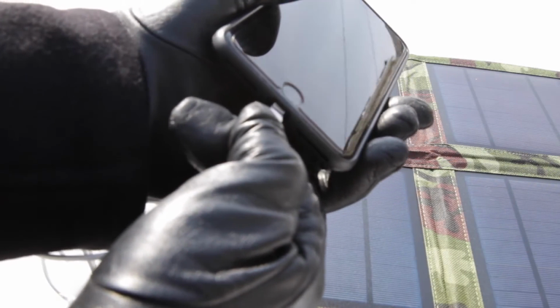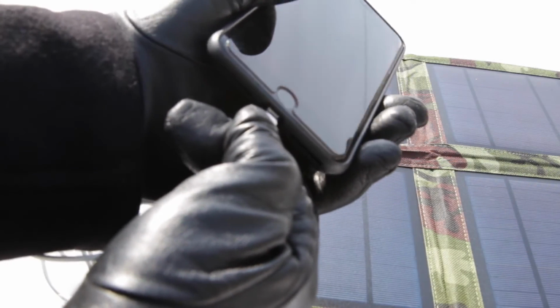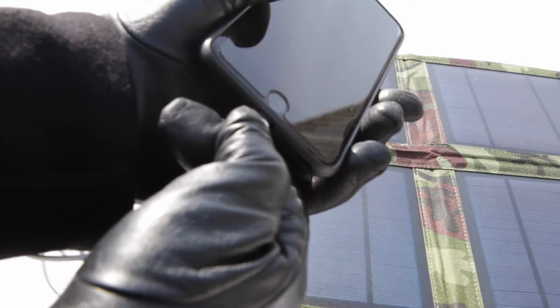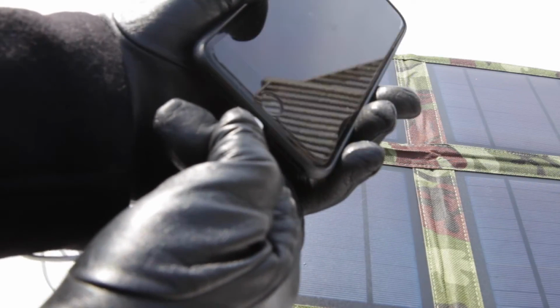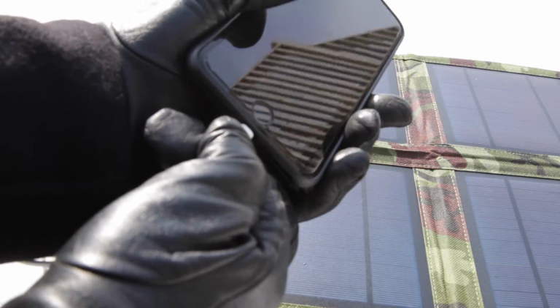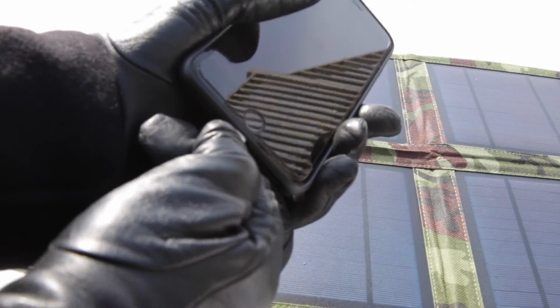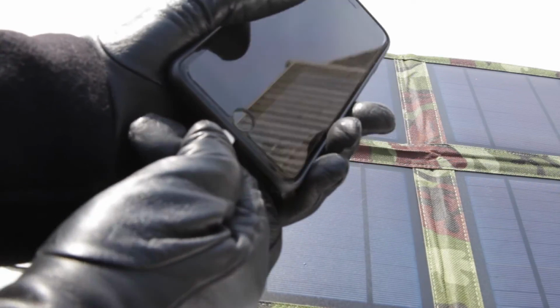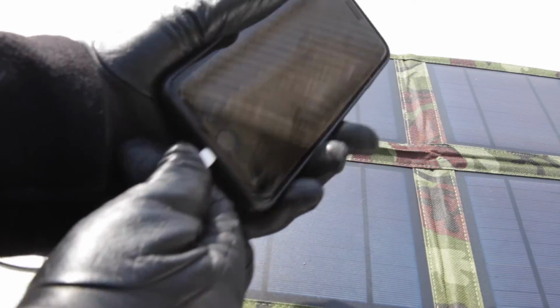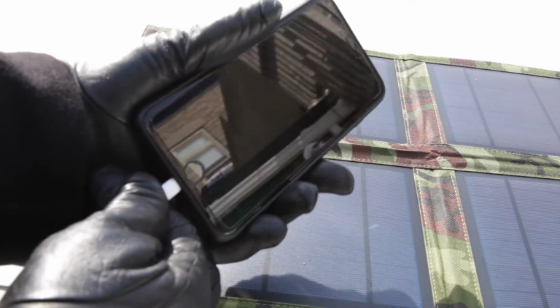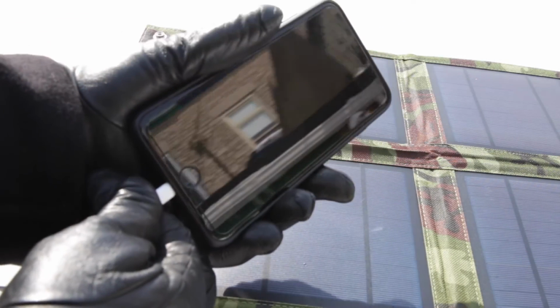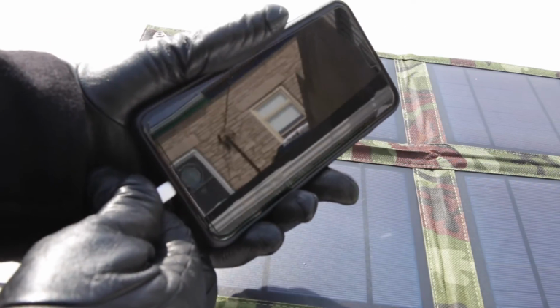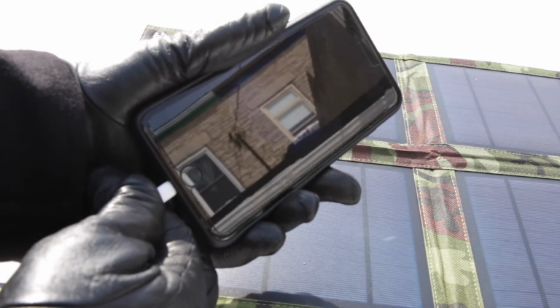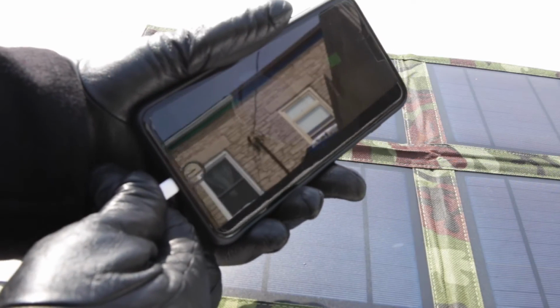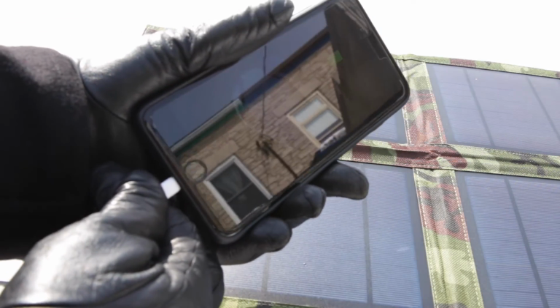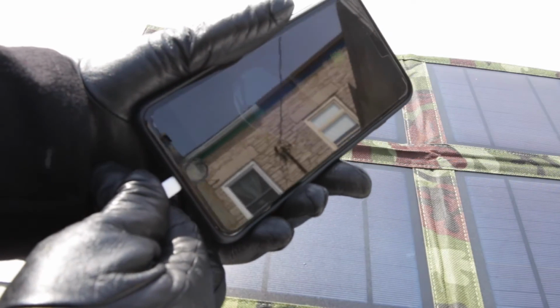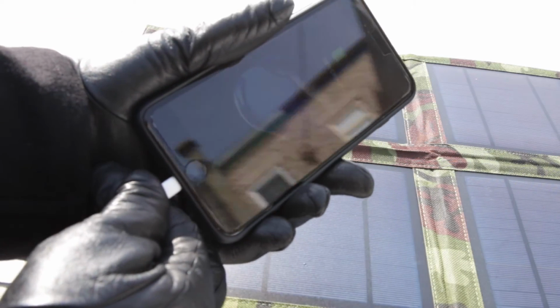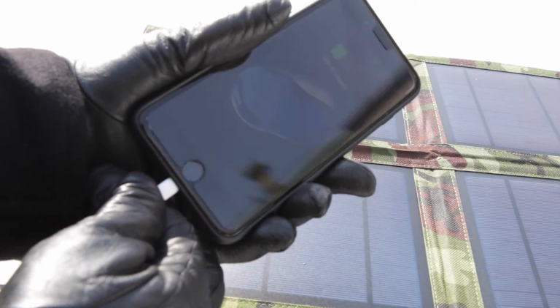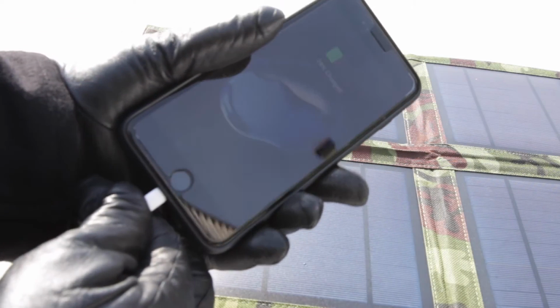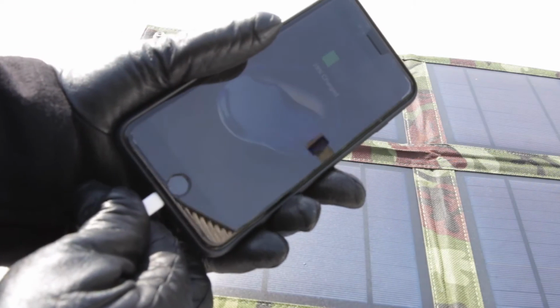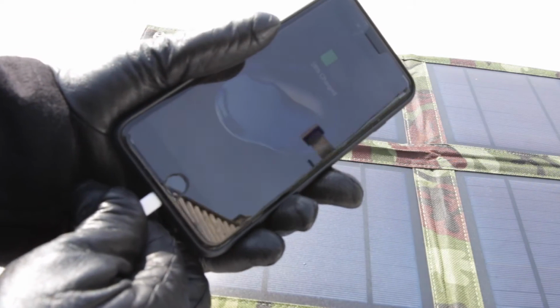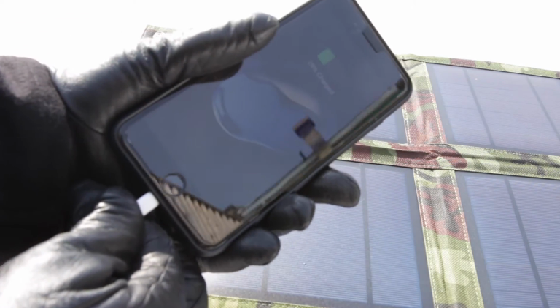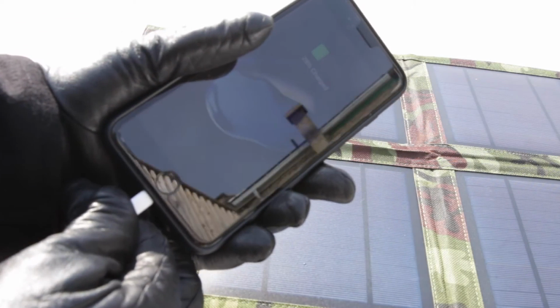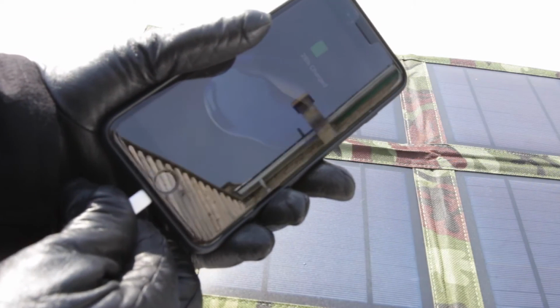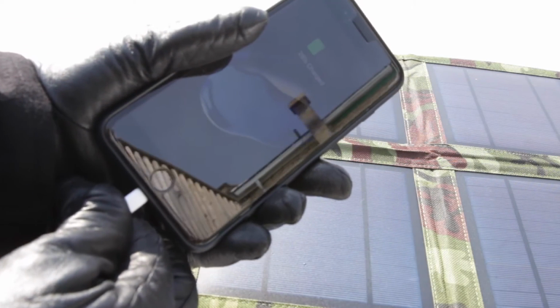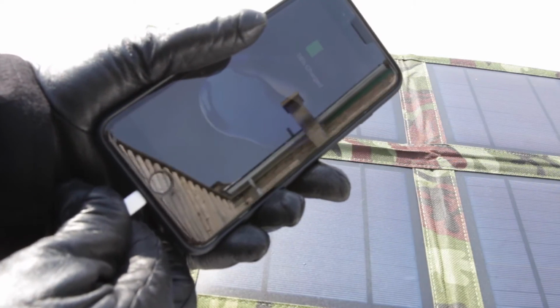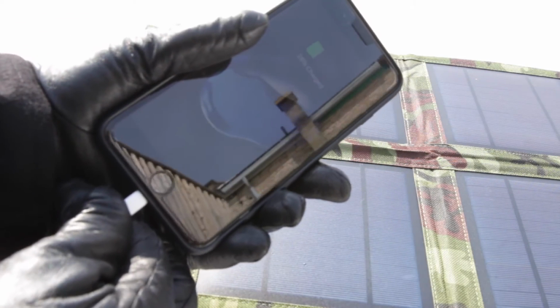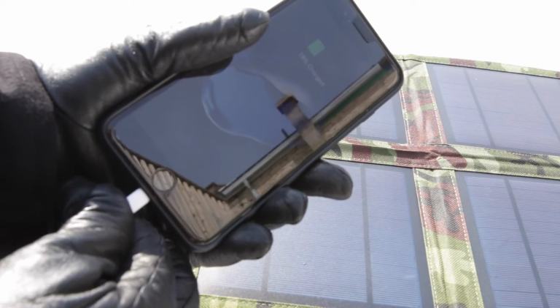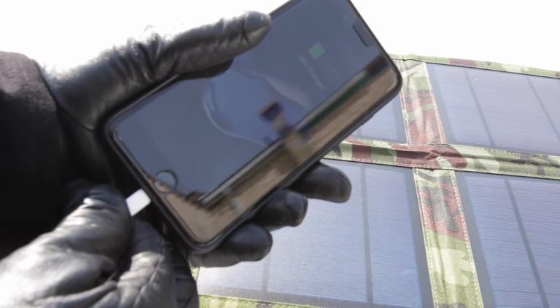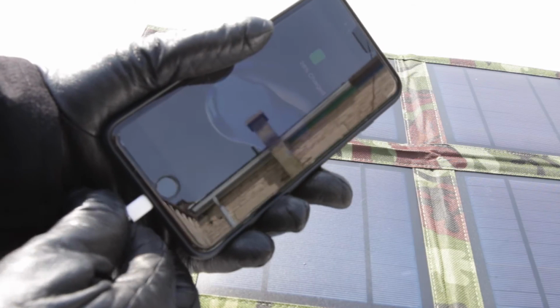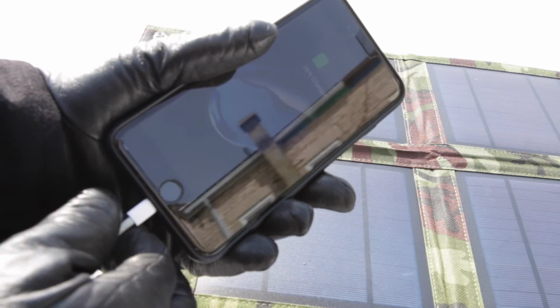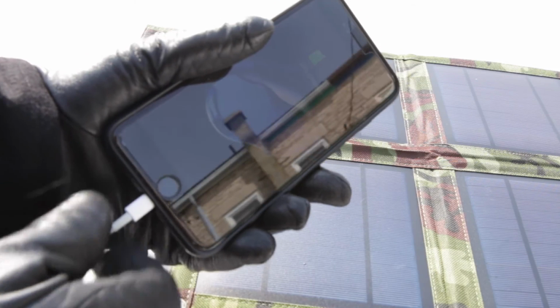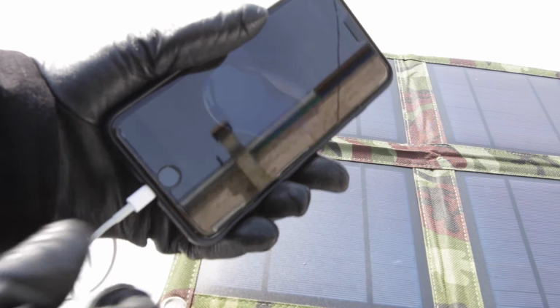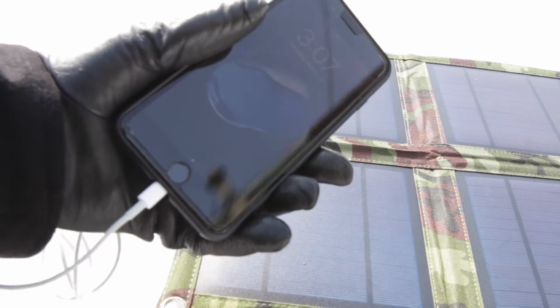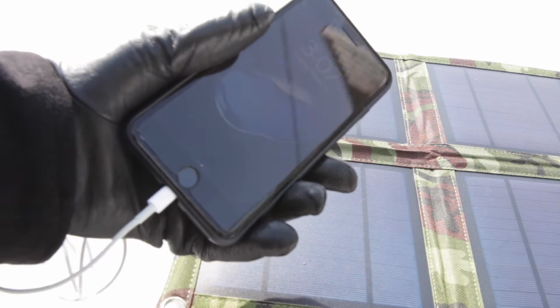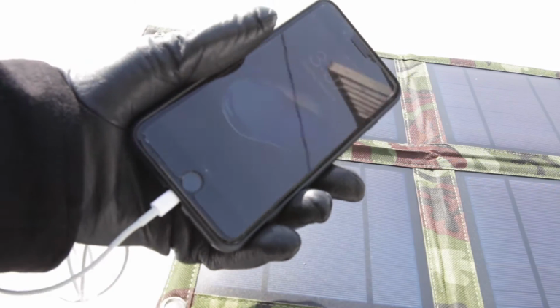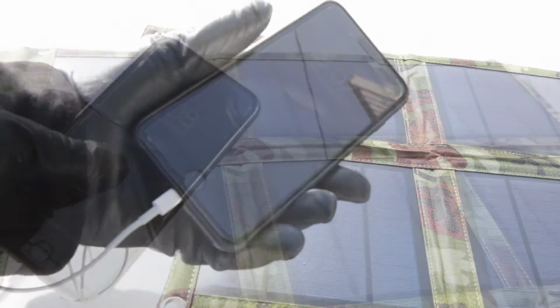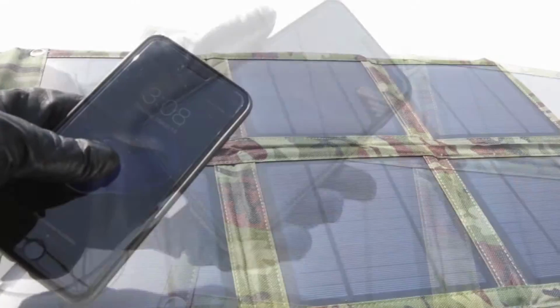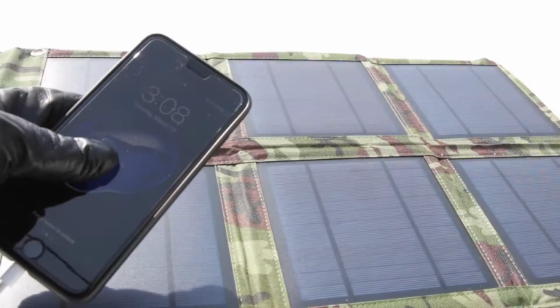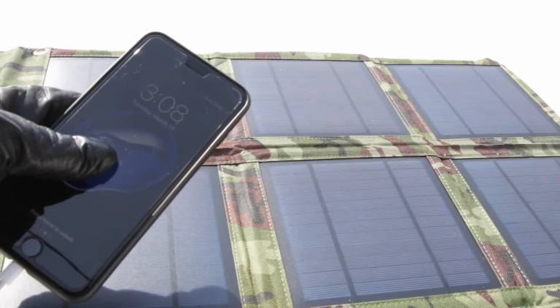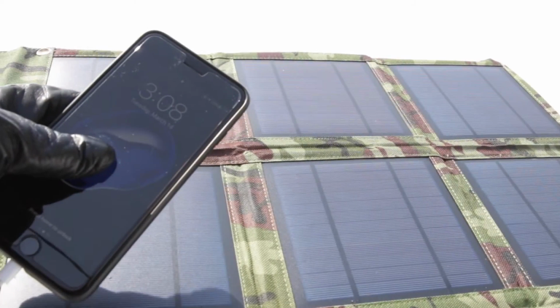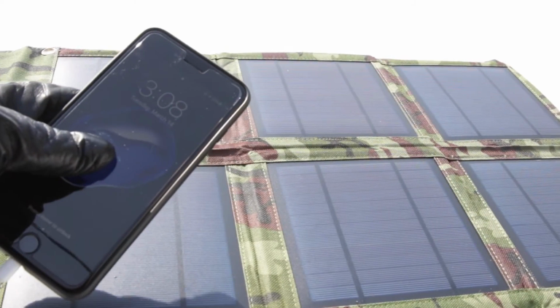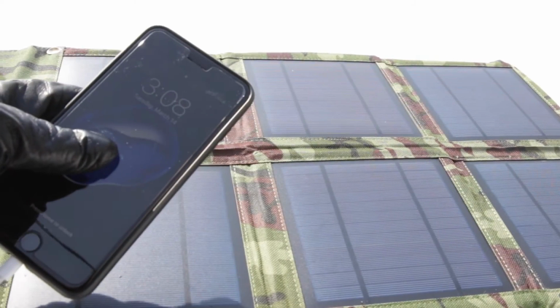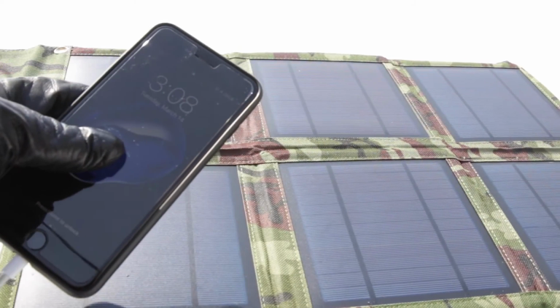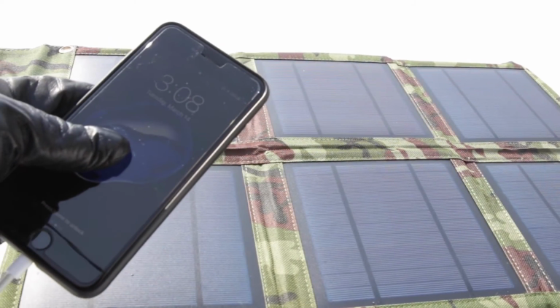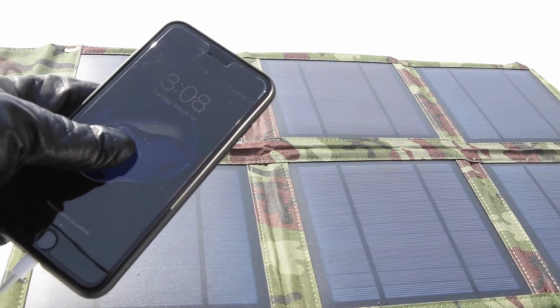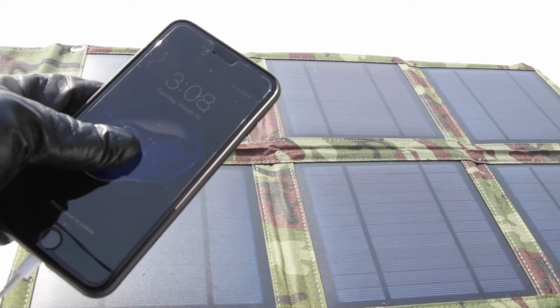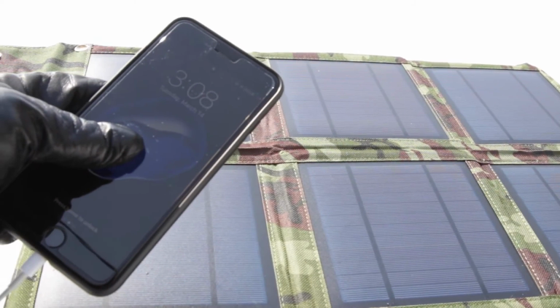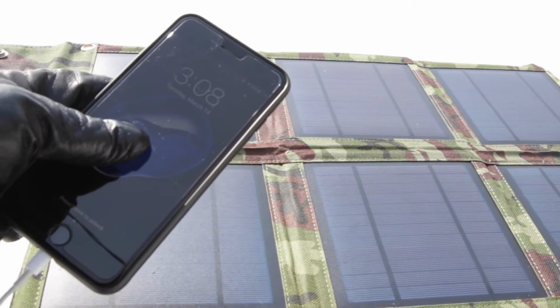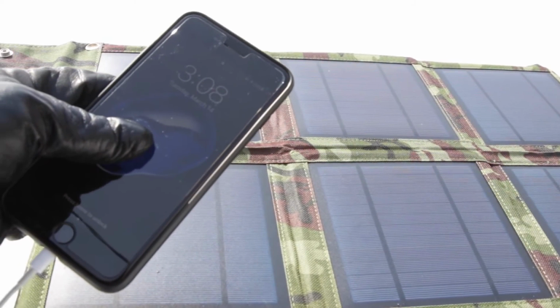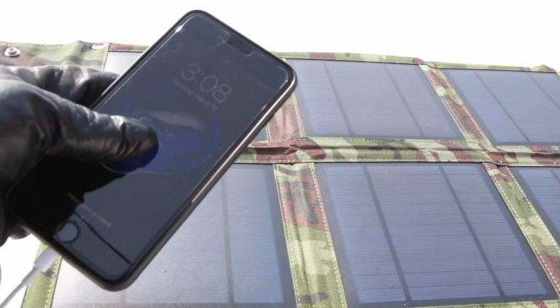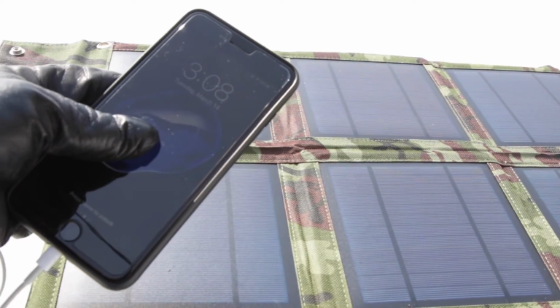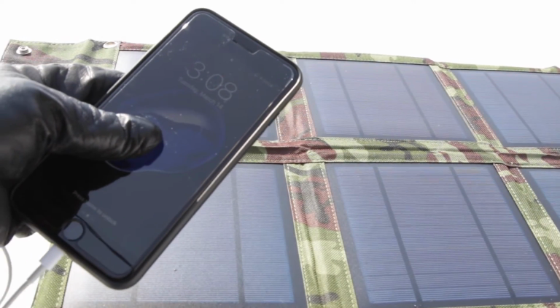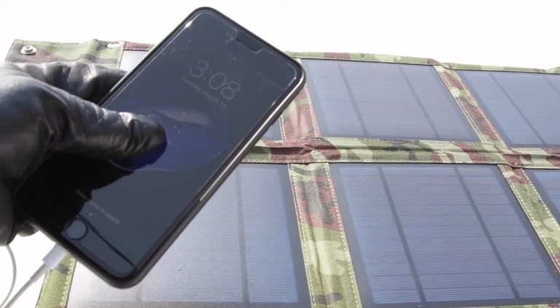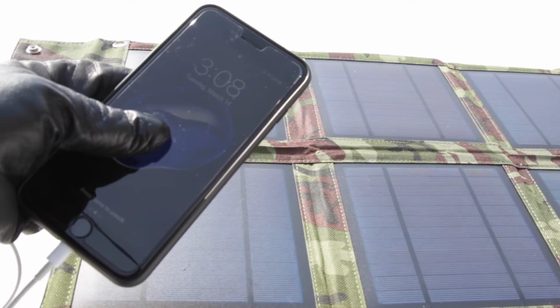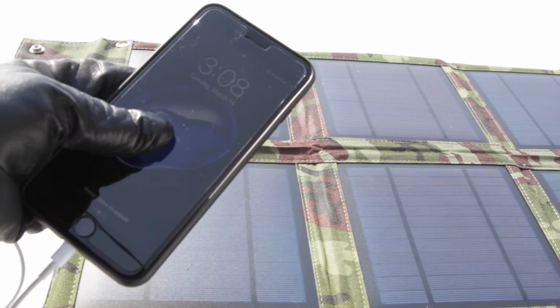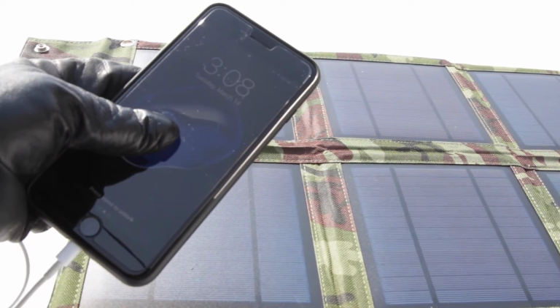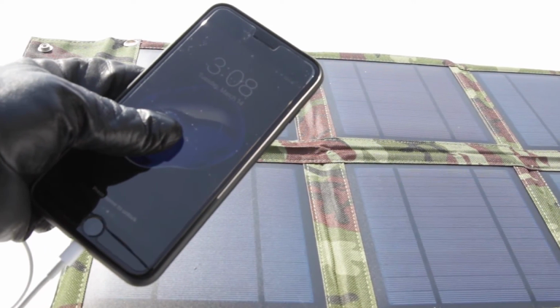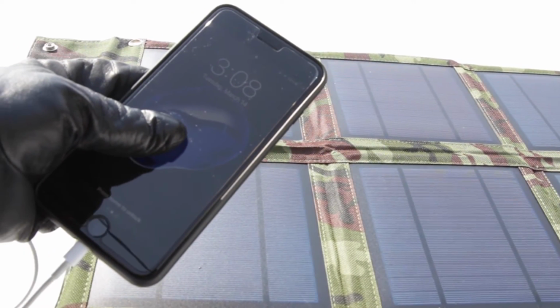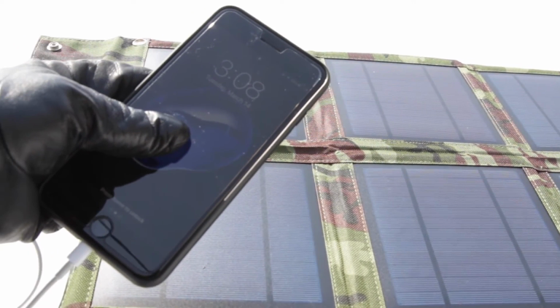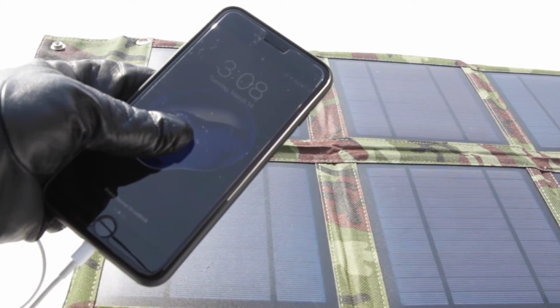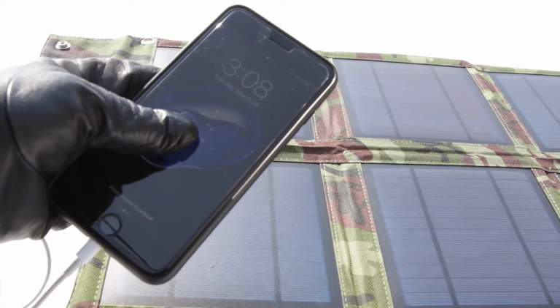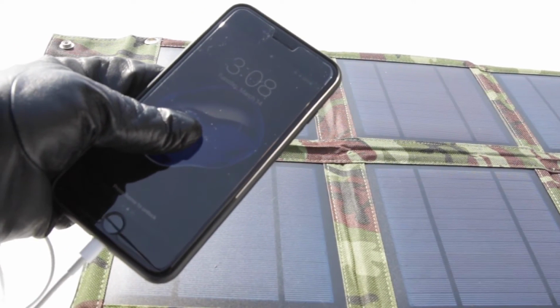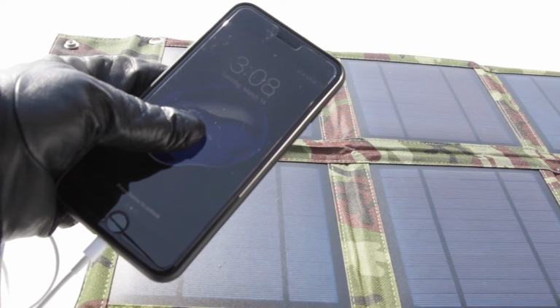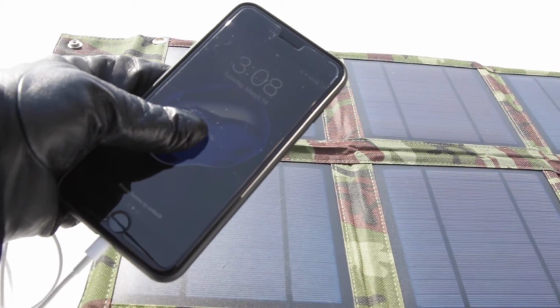And it actually starts charging — basically free energy to recharge your iPhone.